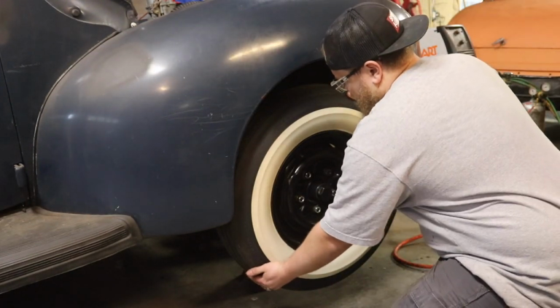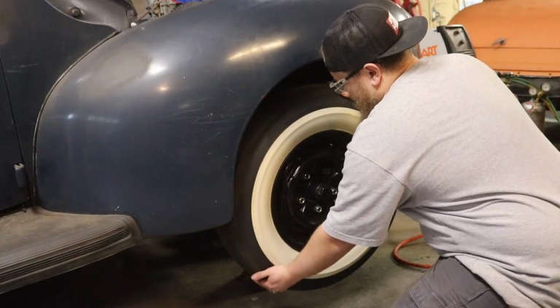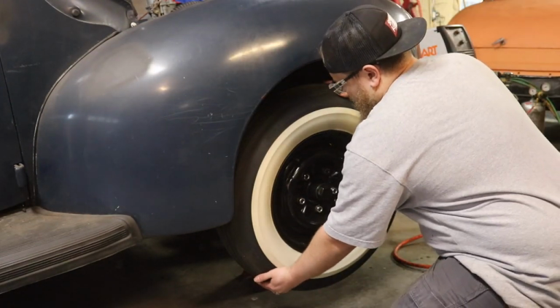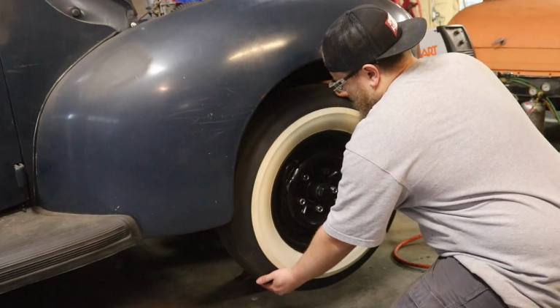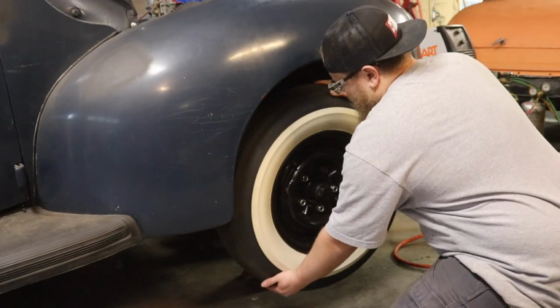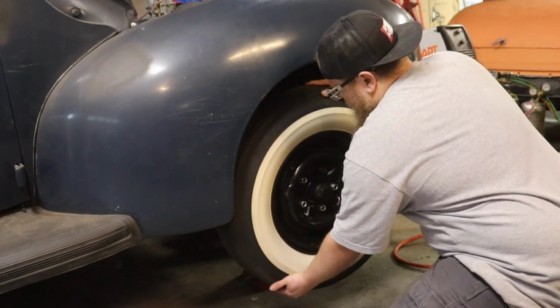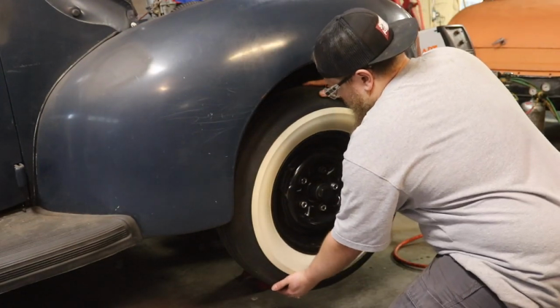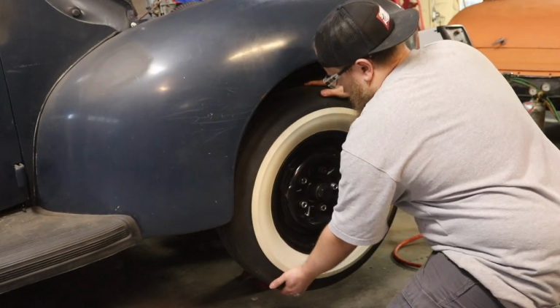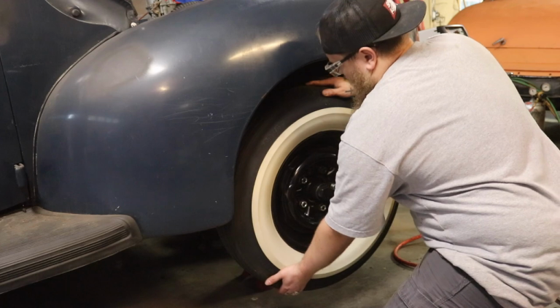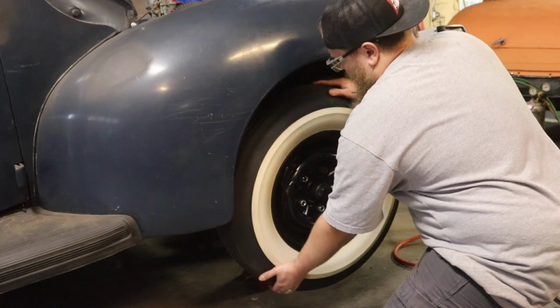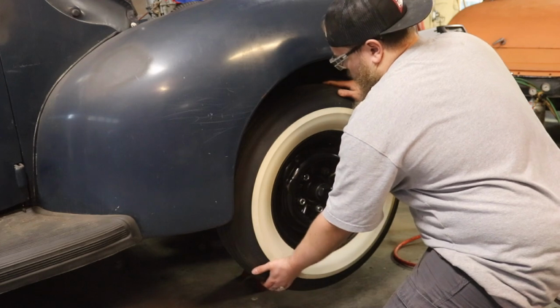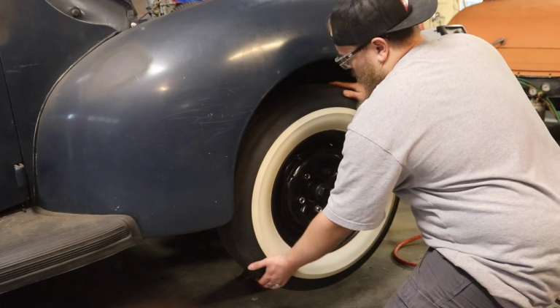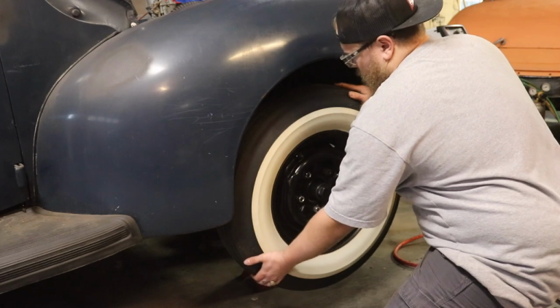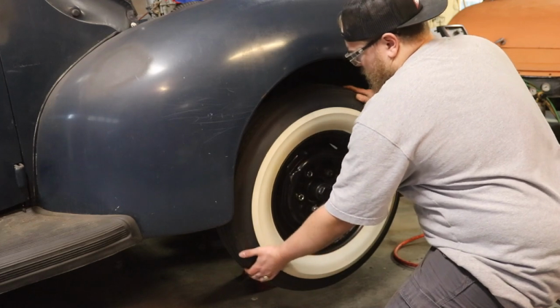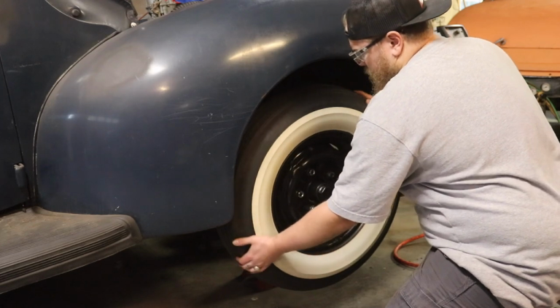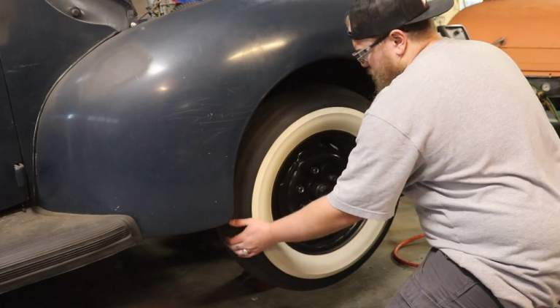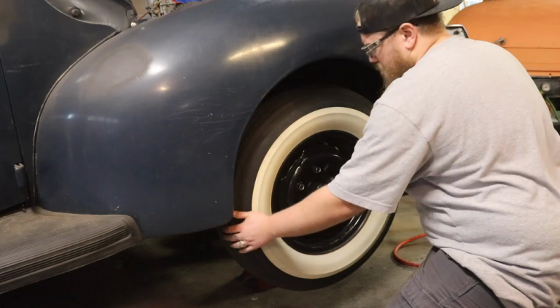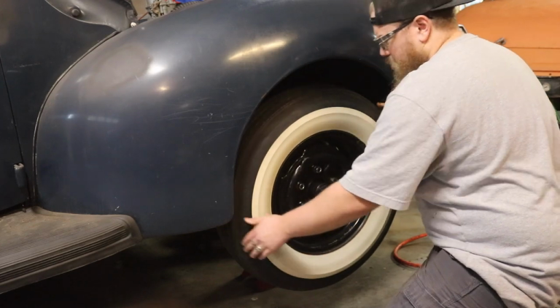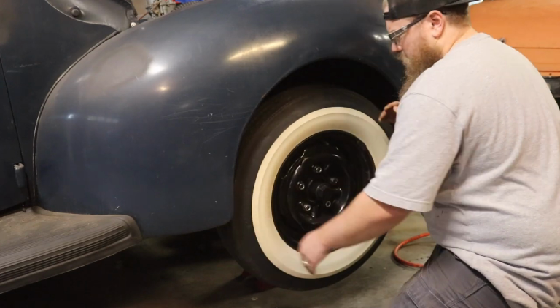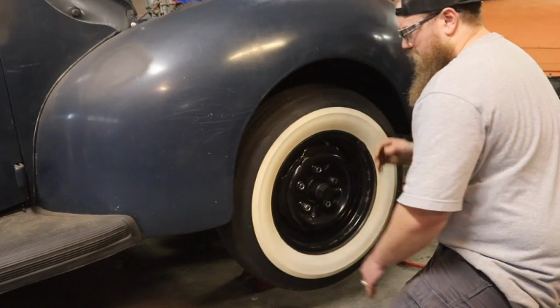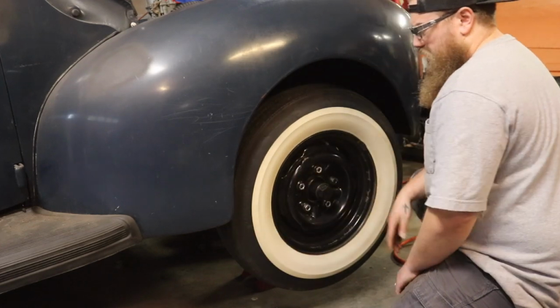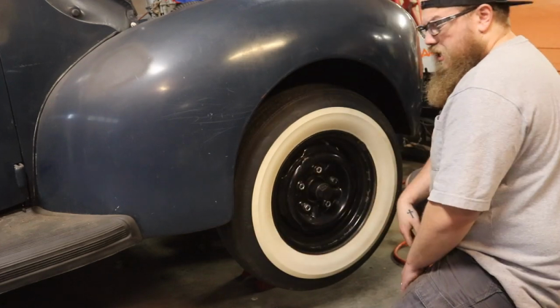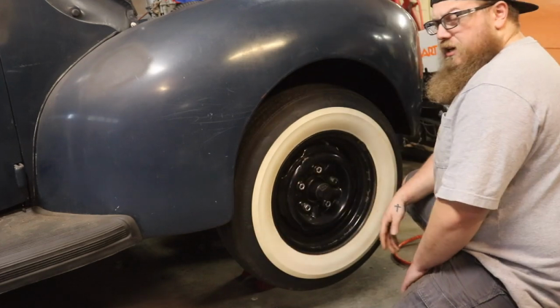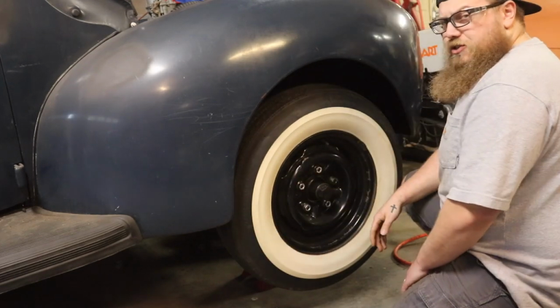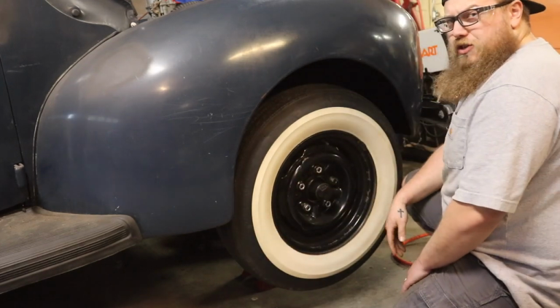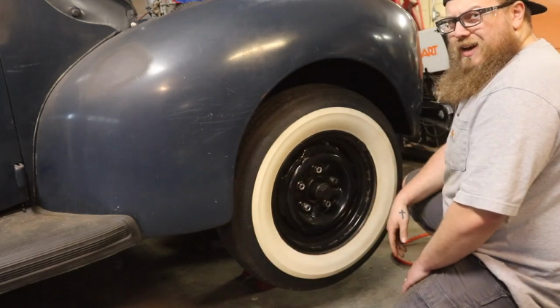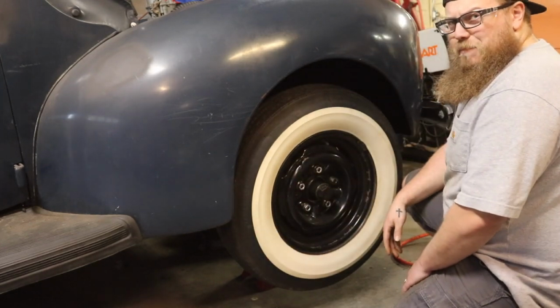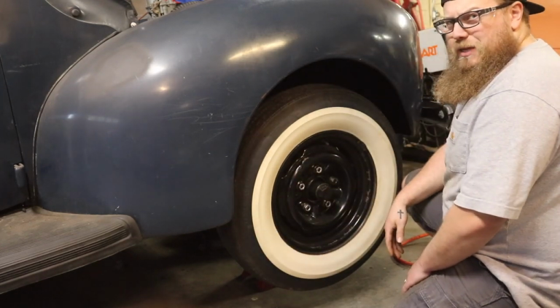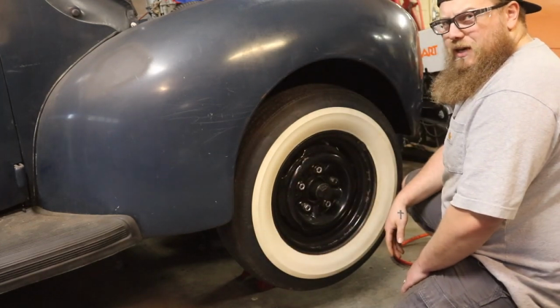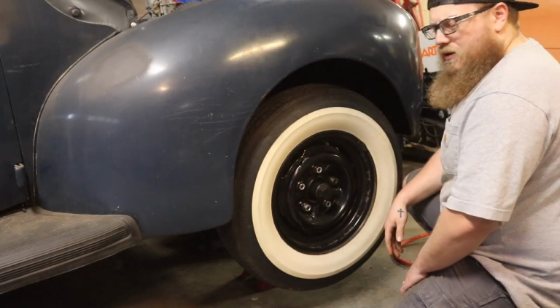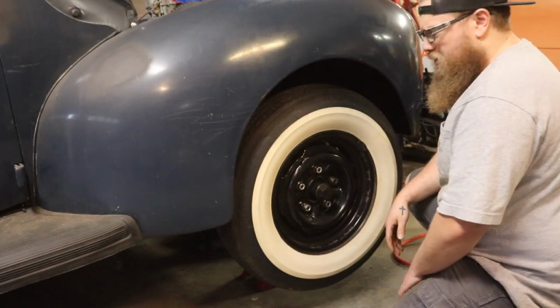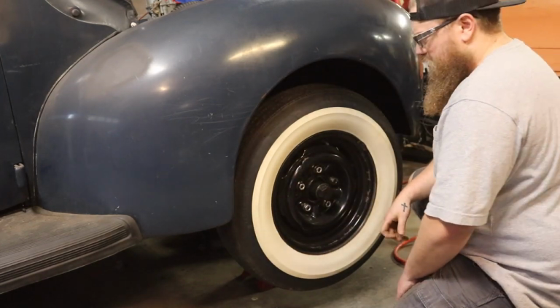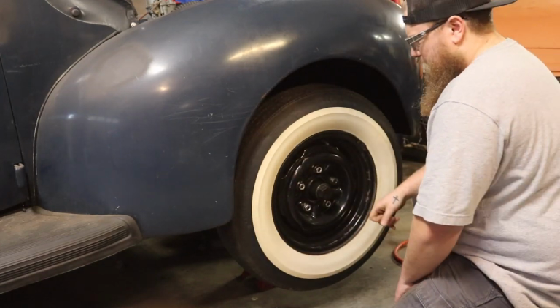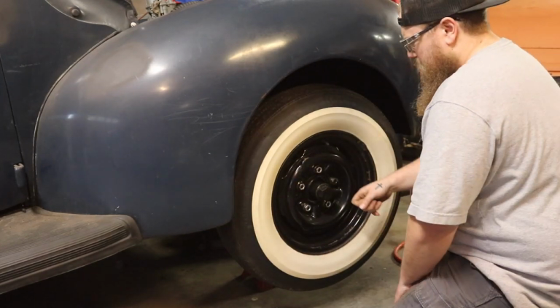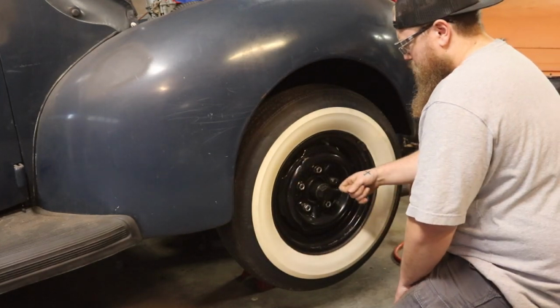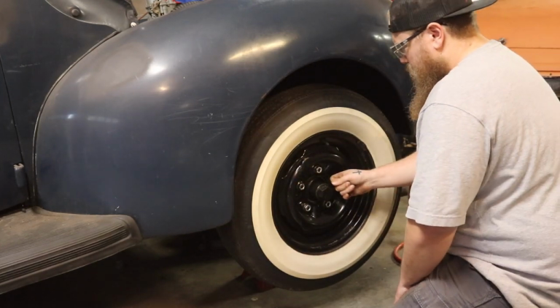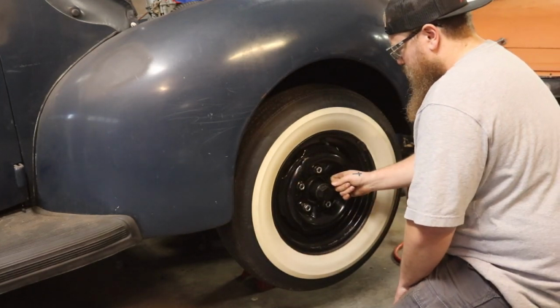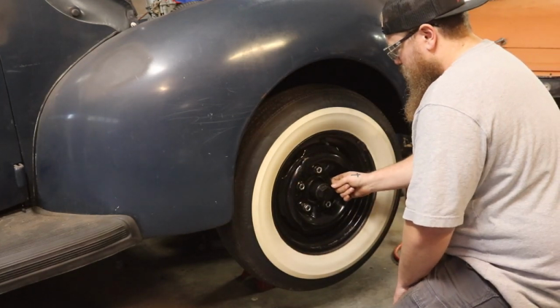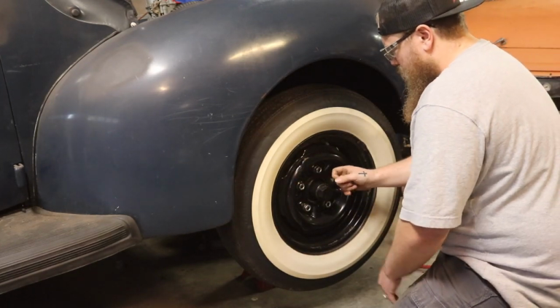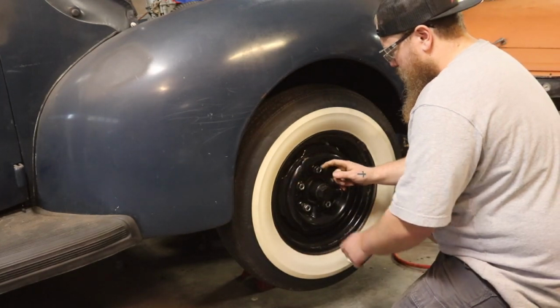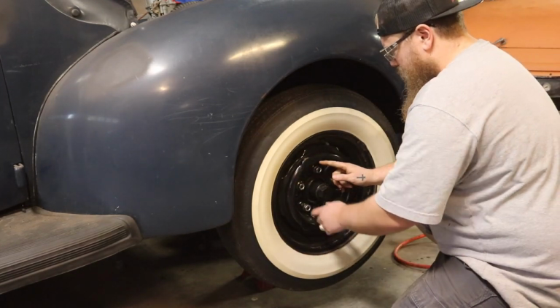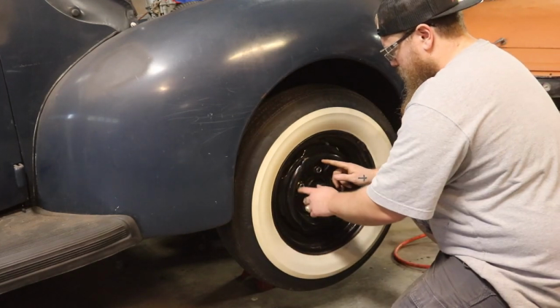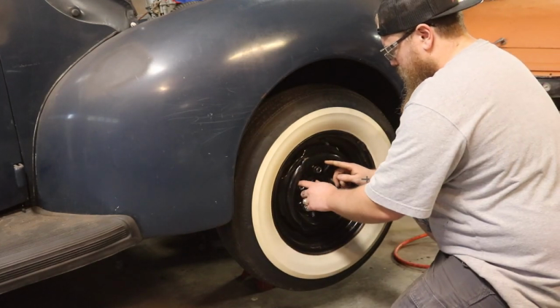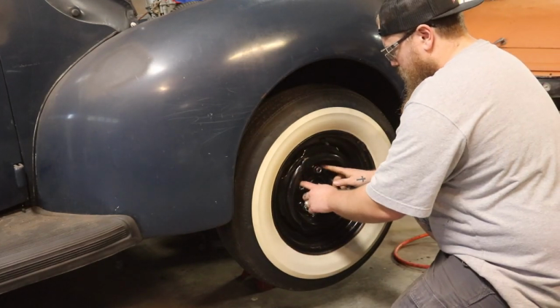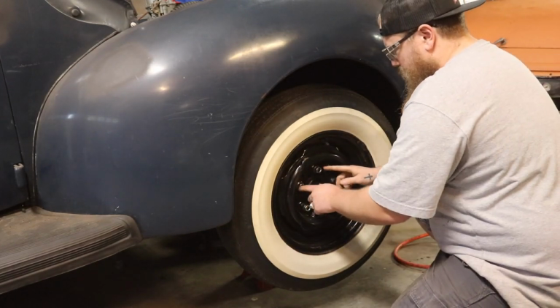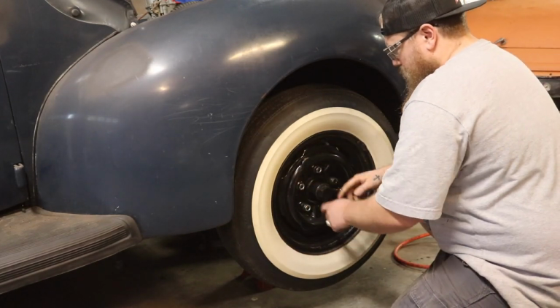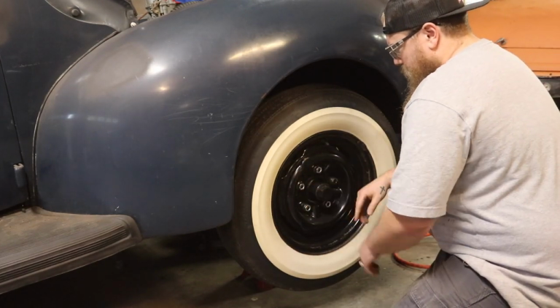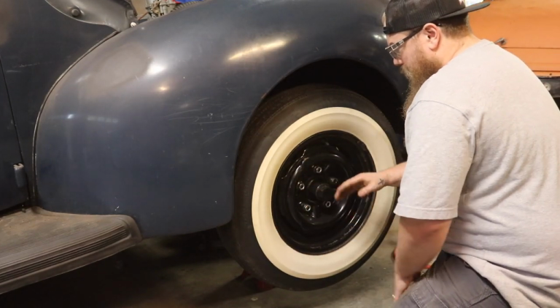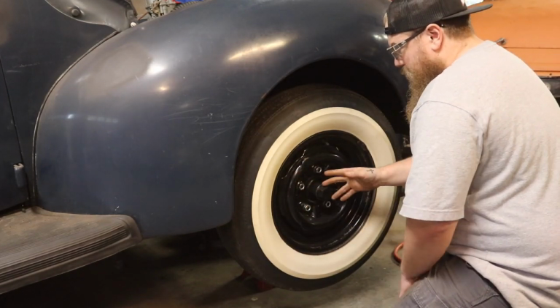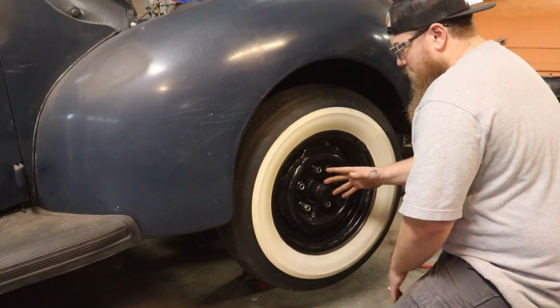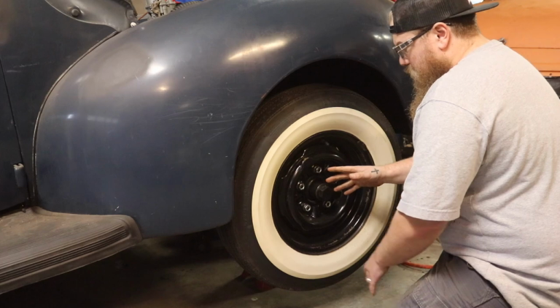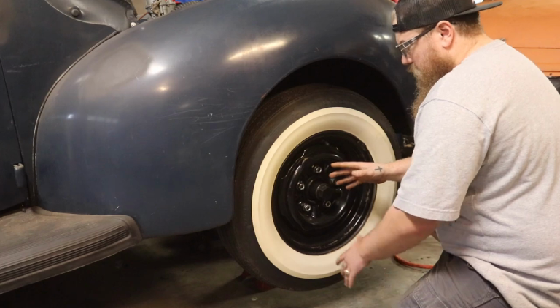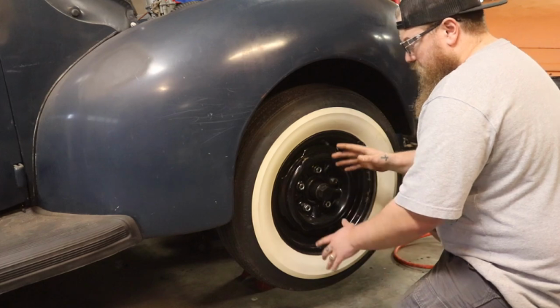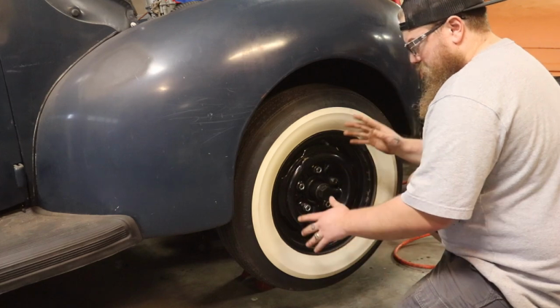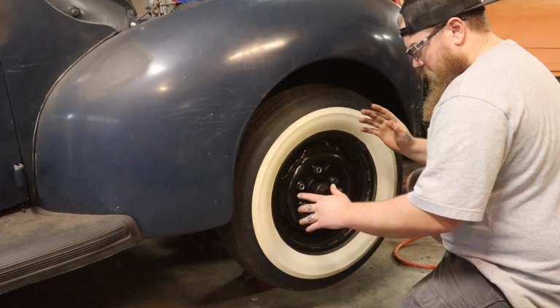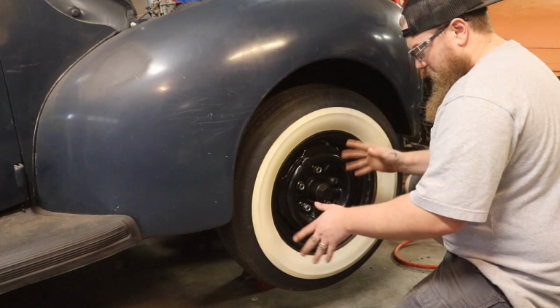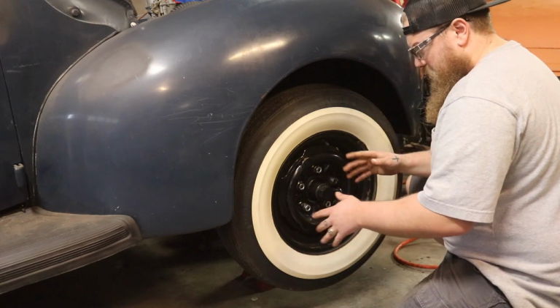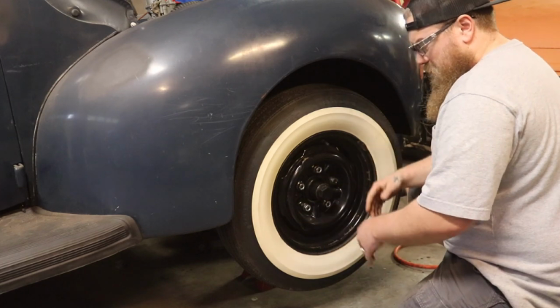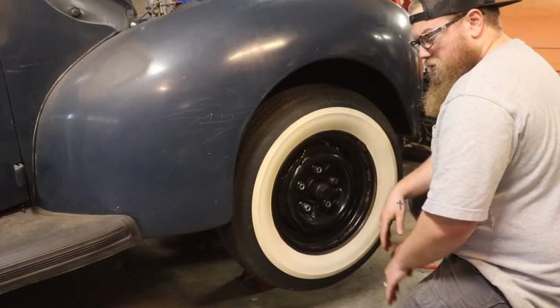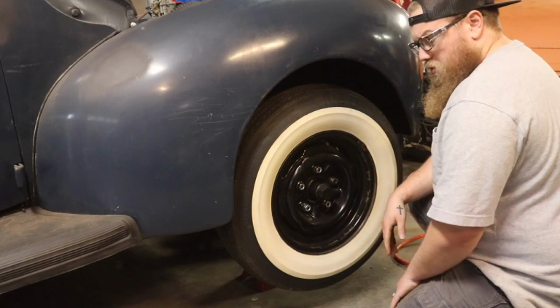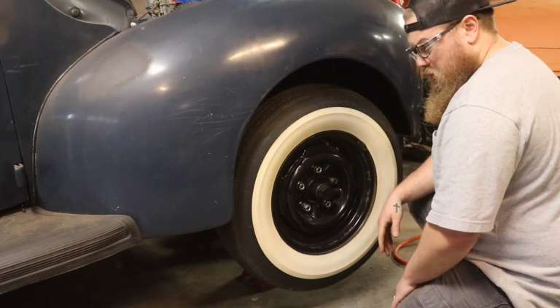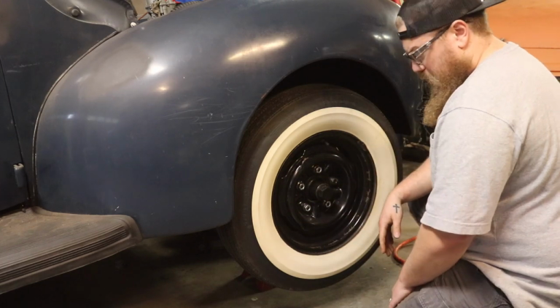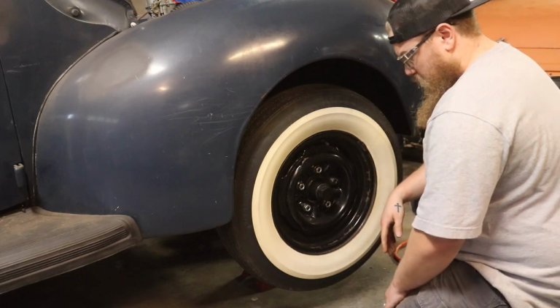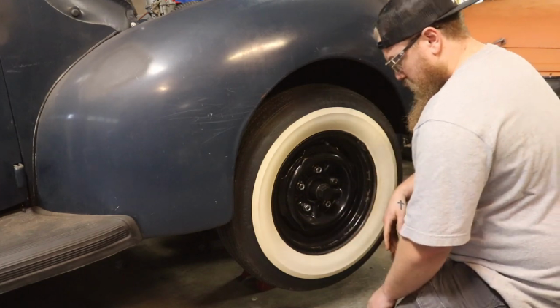It is hard to turn. It should not be that hard to turn, so let's knock these lug nuts off and see what we're working with.